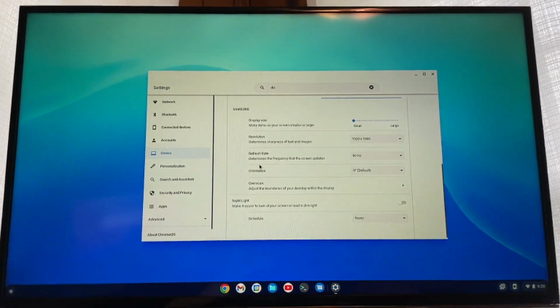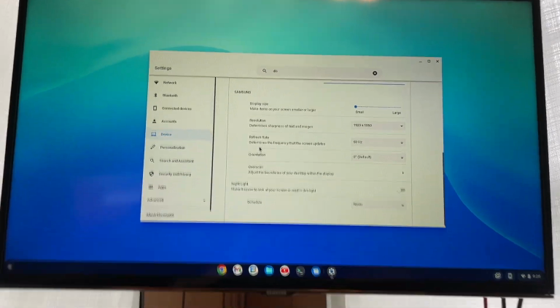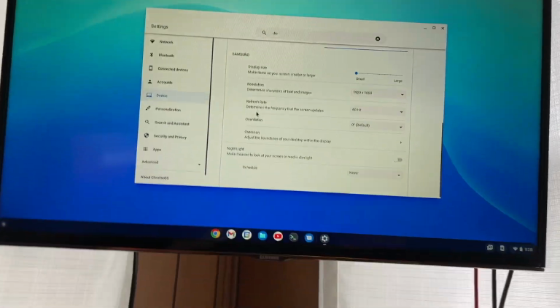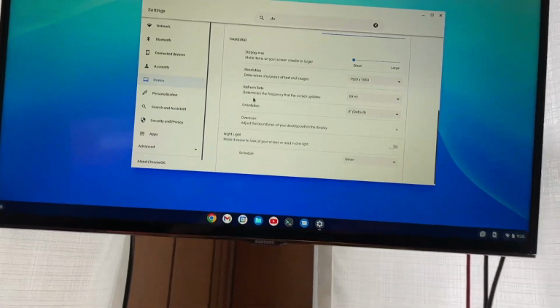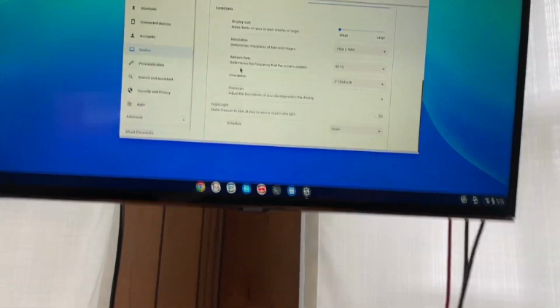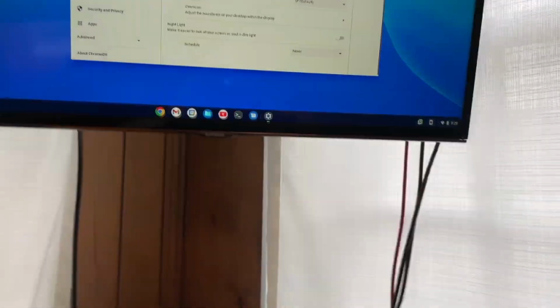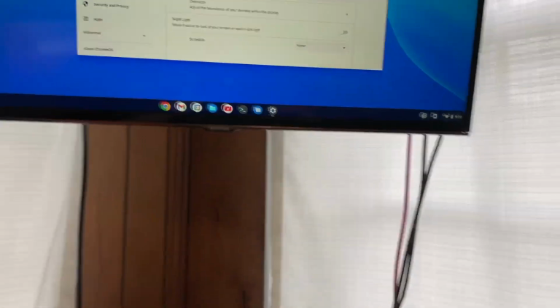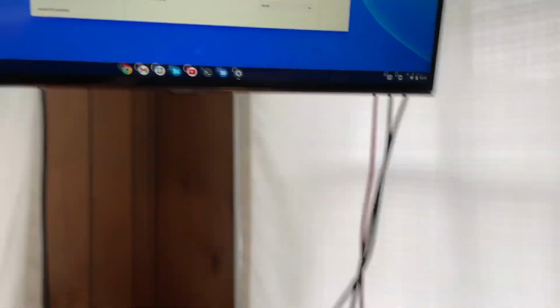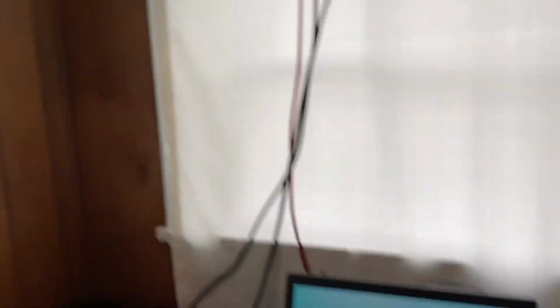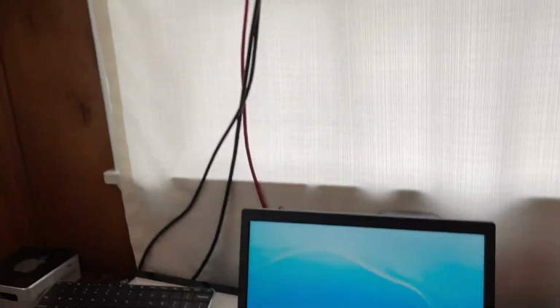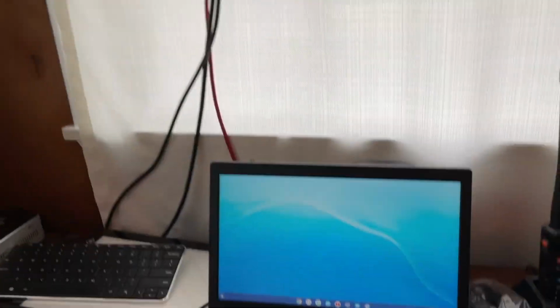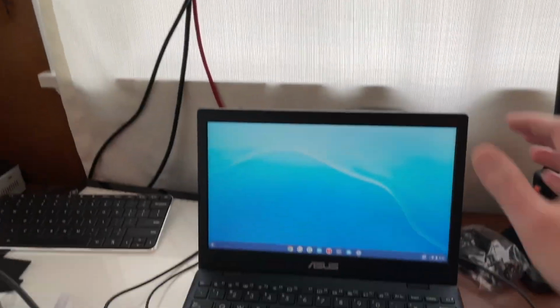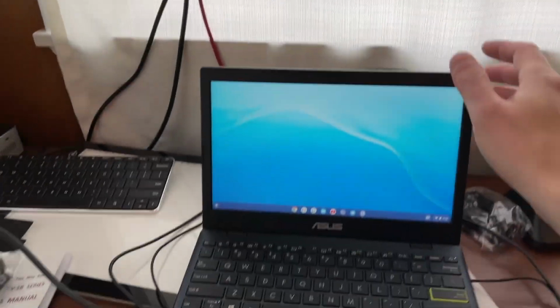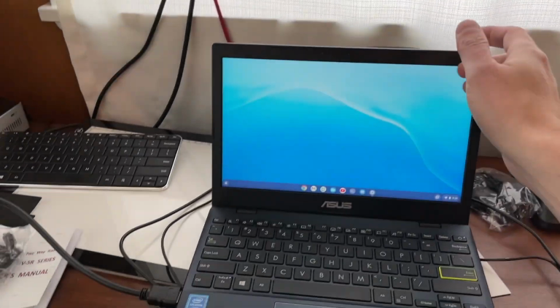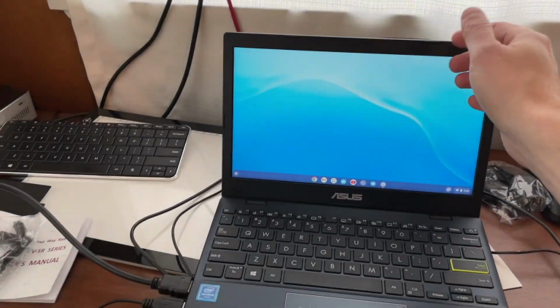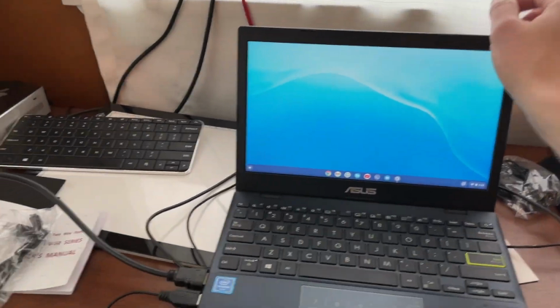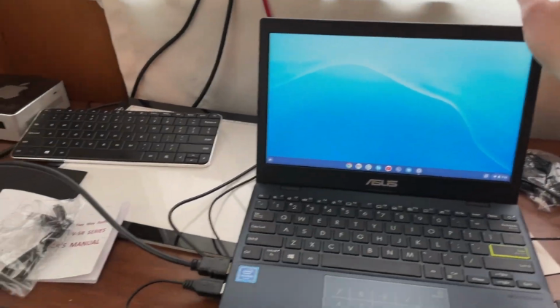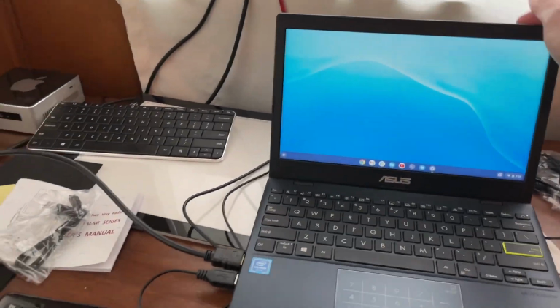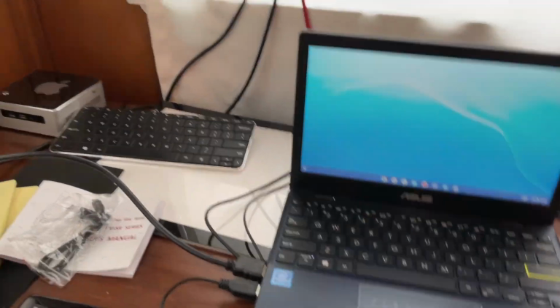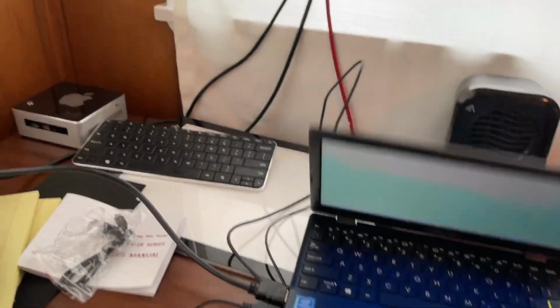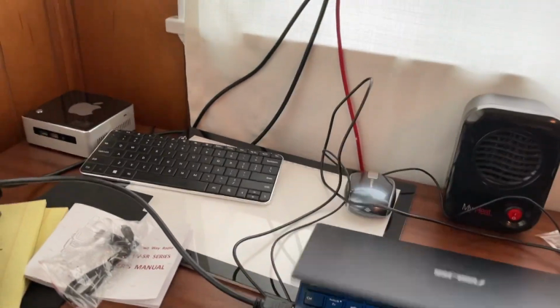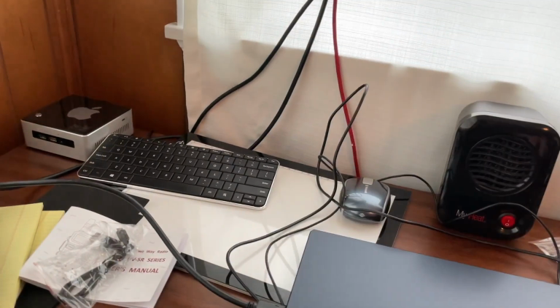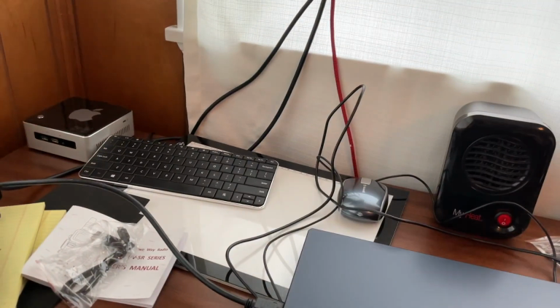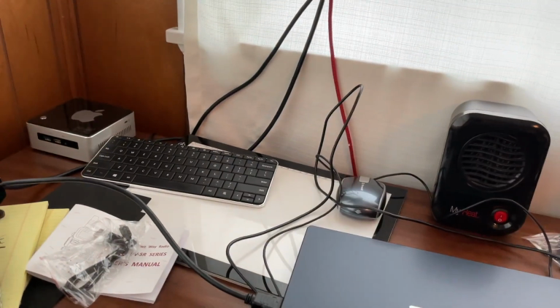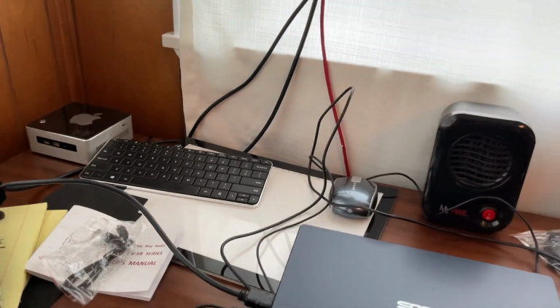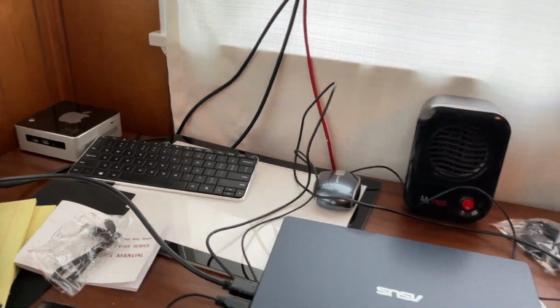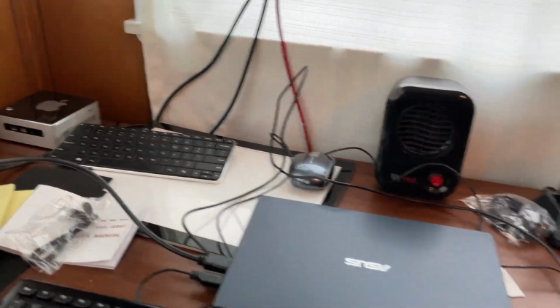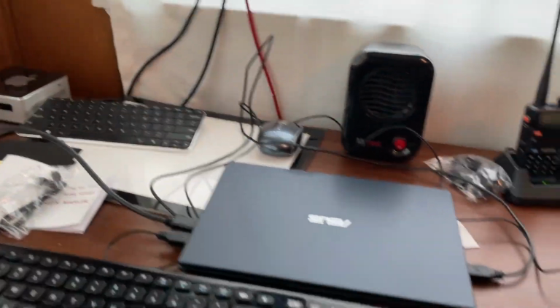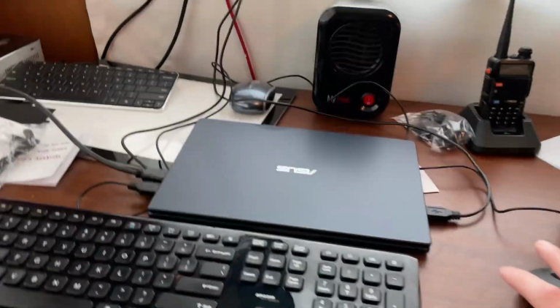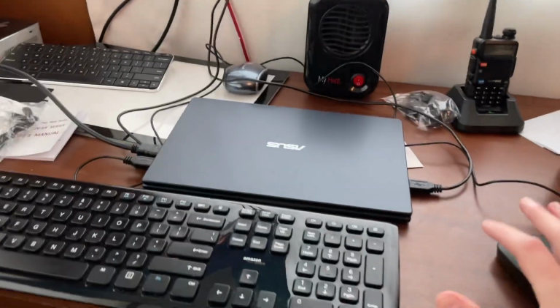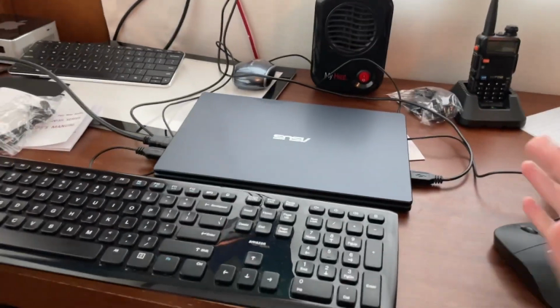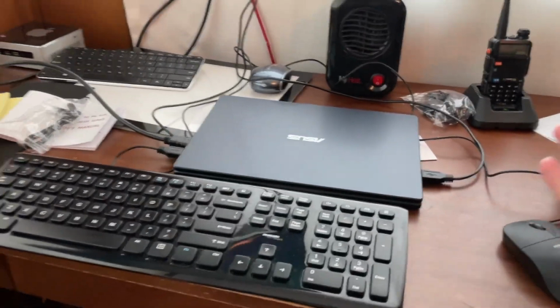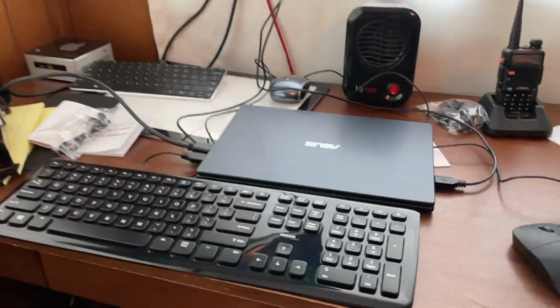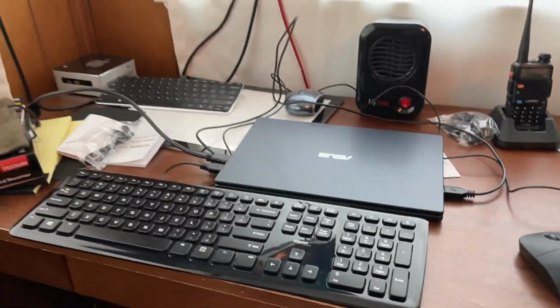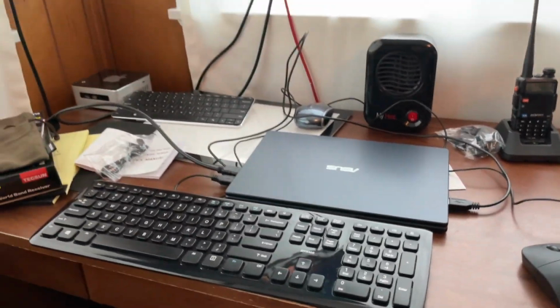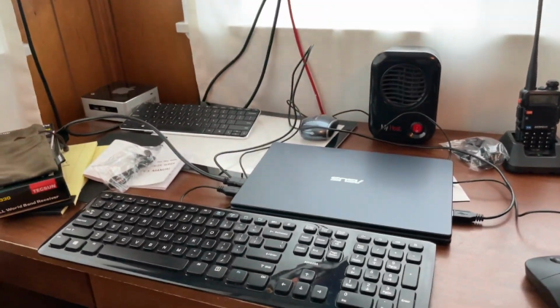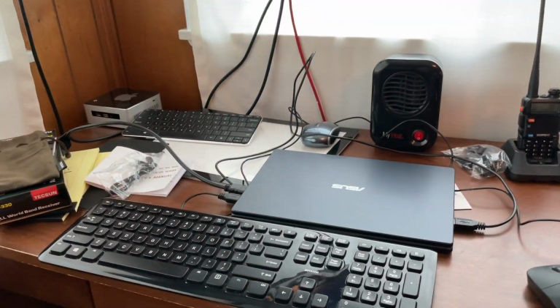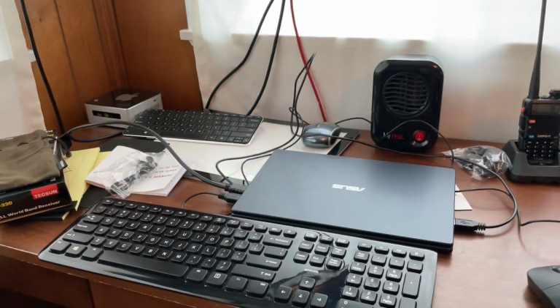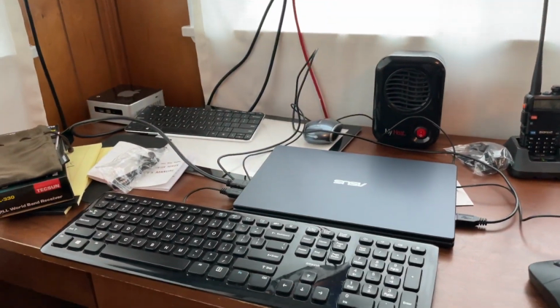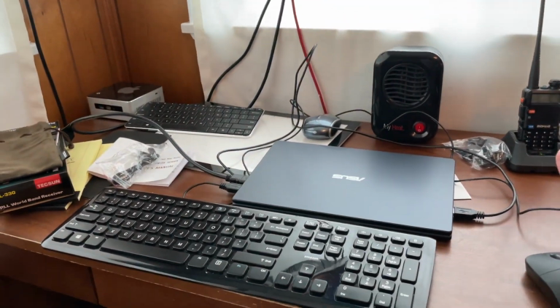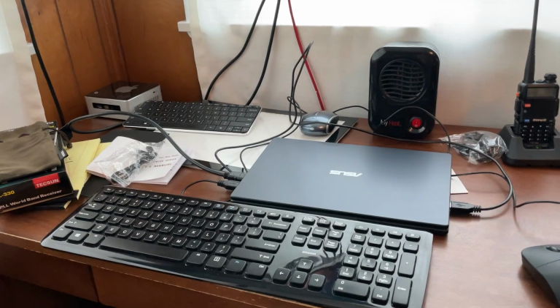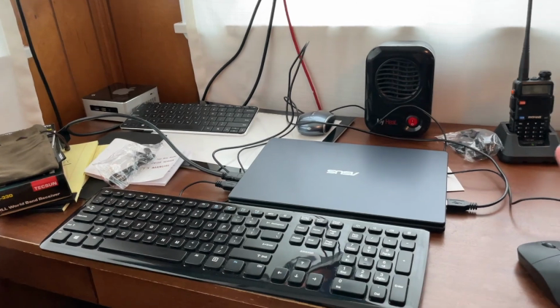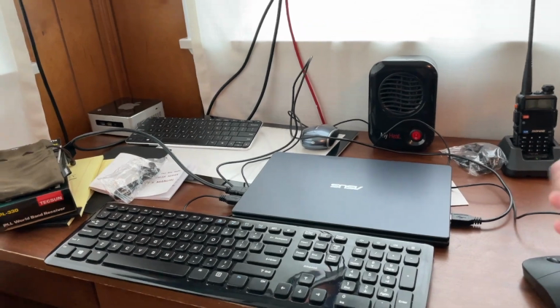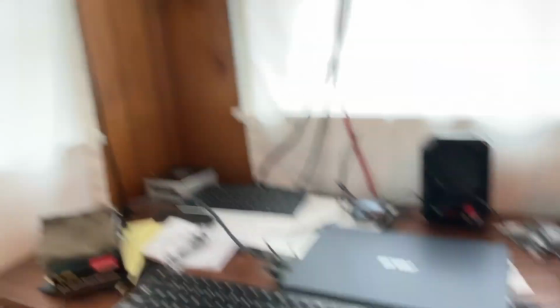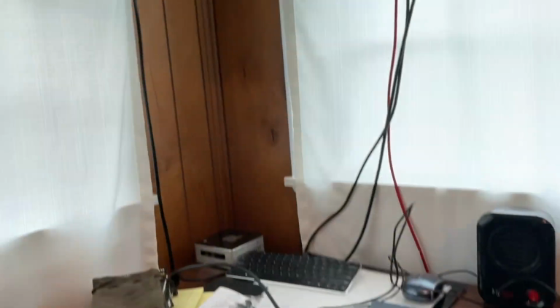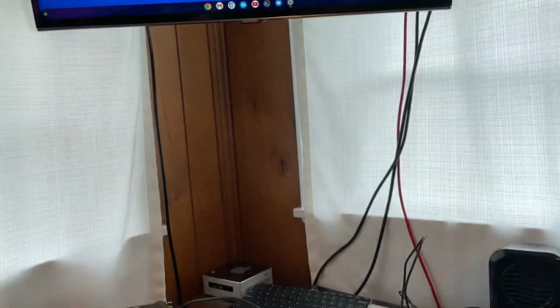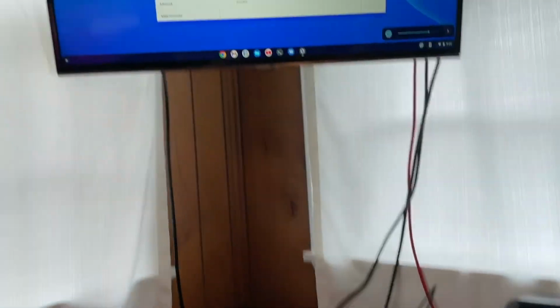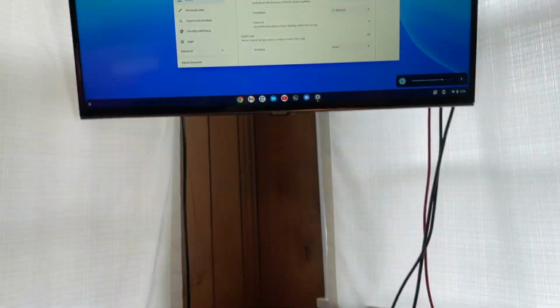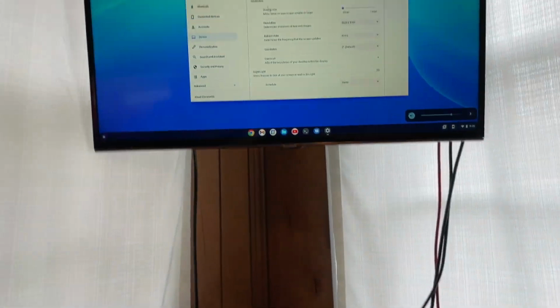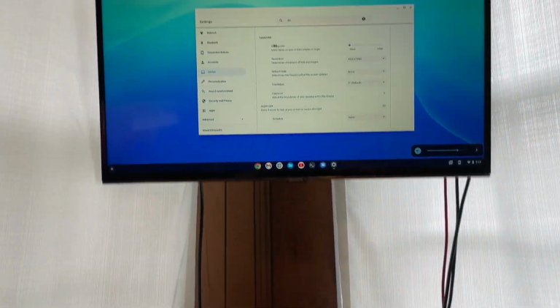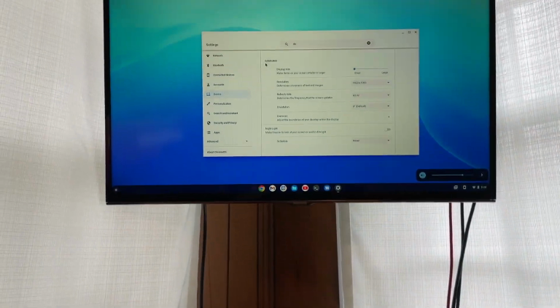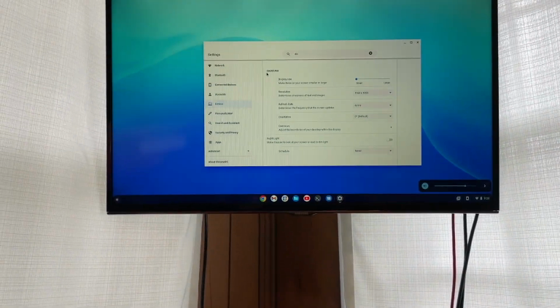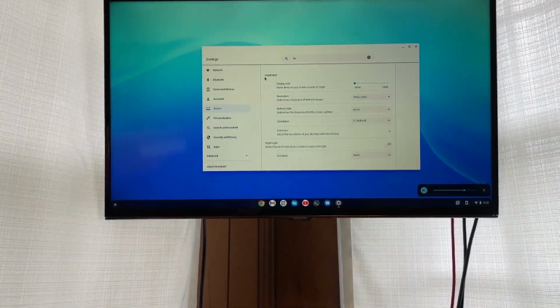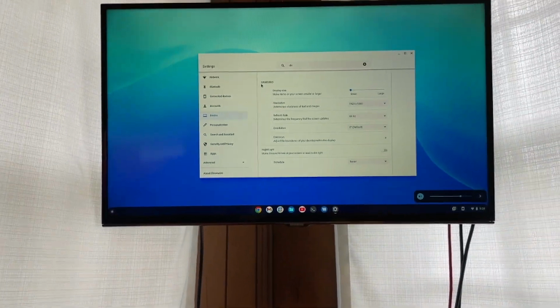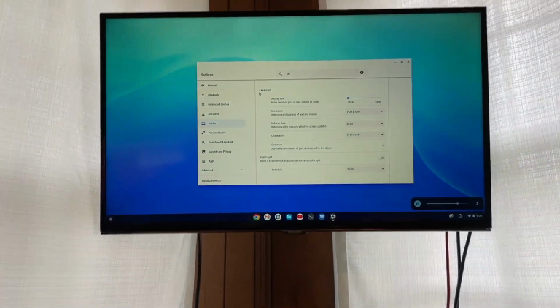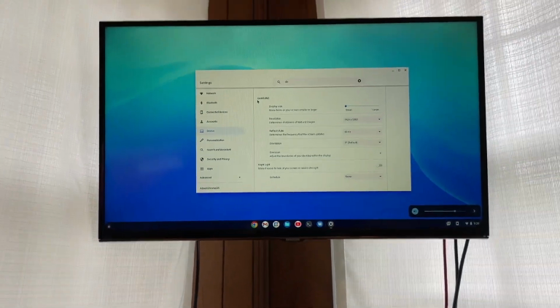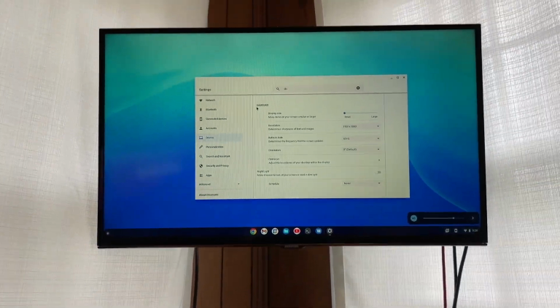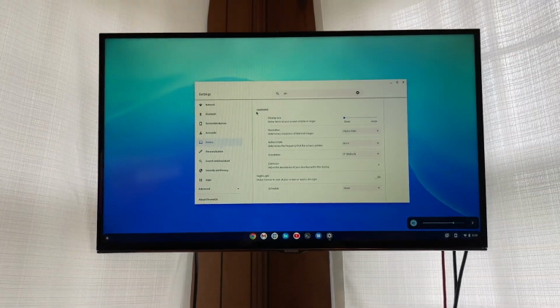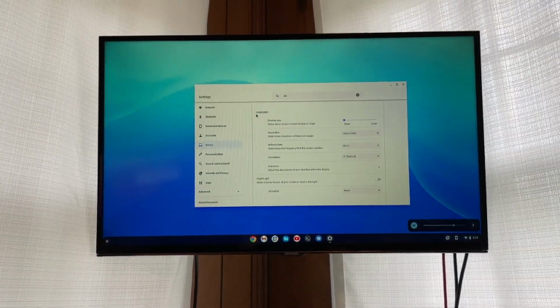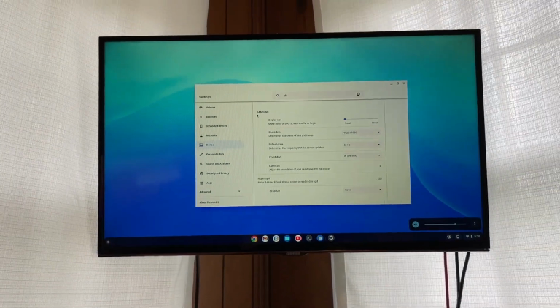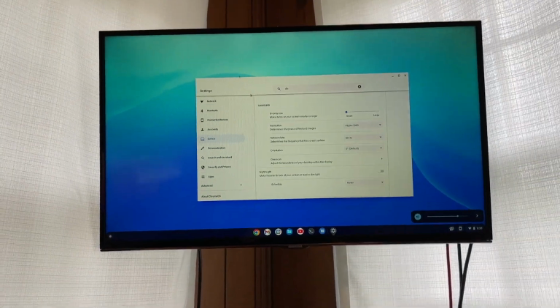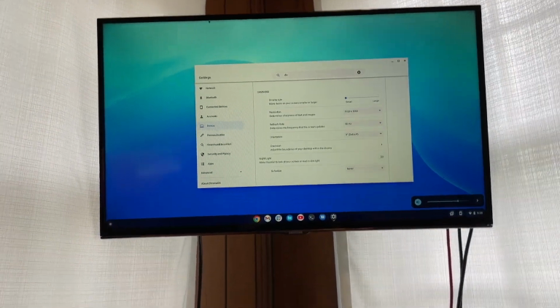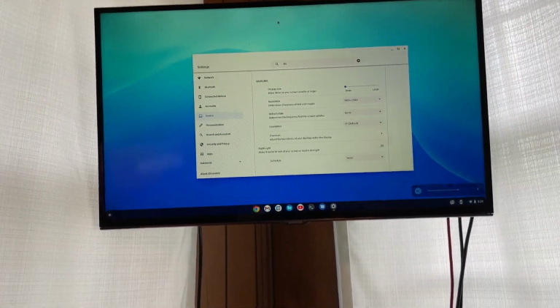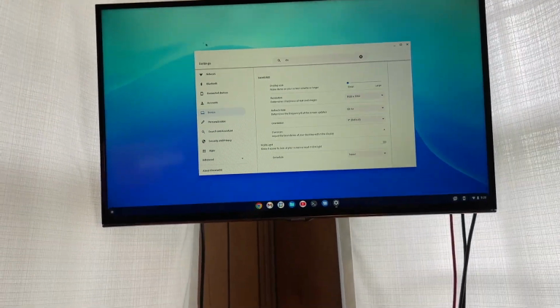But to go to just having one screen, you're just going to have to close this laptop, which I think is something you'd do anyway if you had a laptop powering a TV.